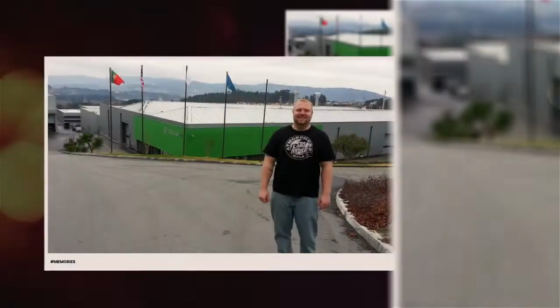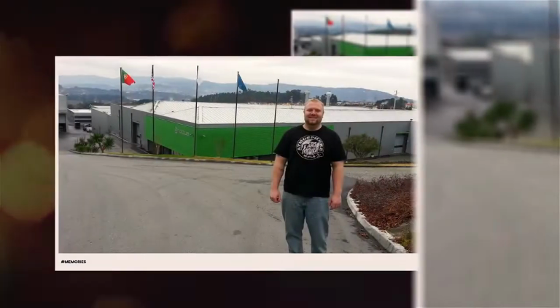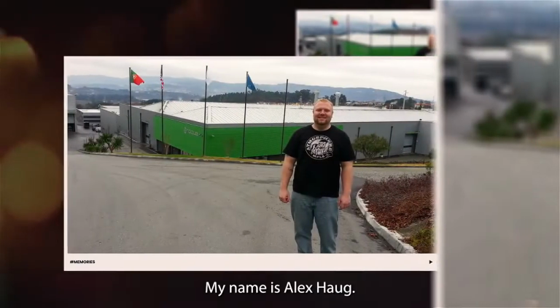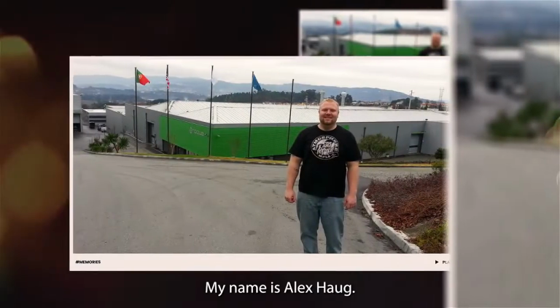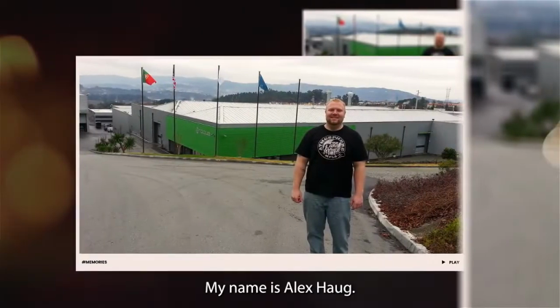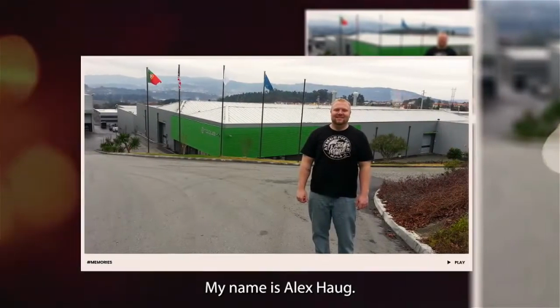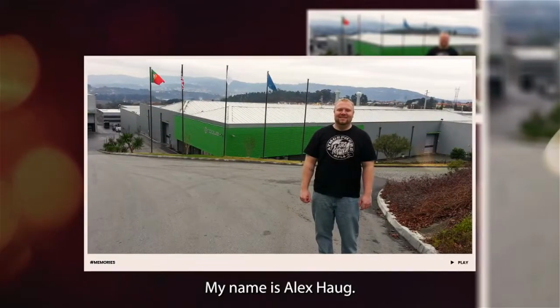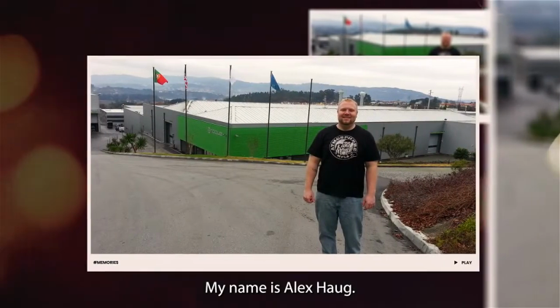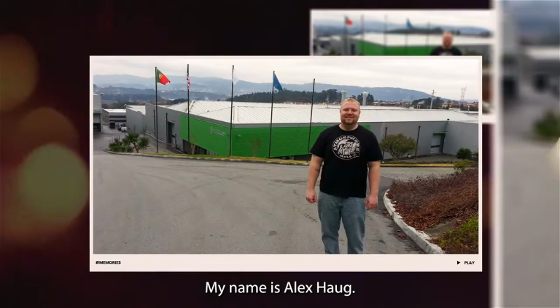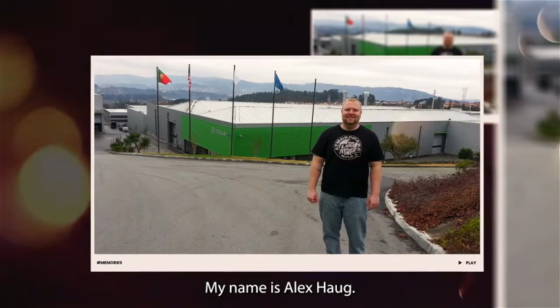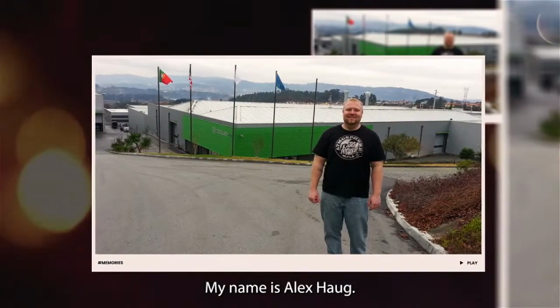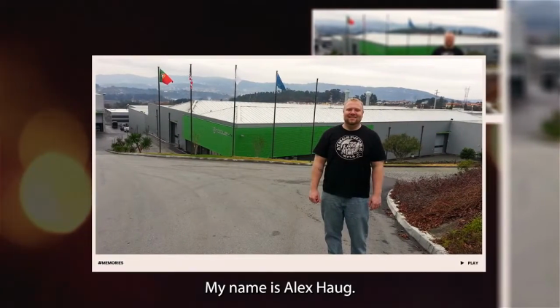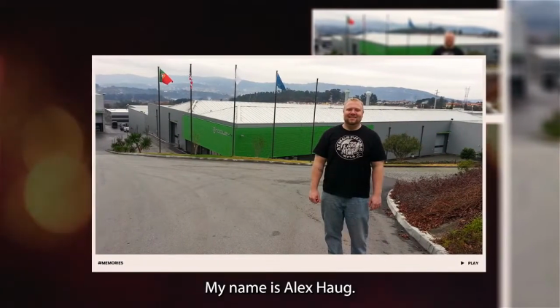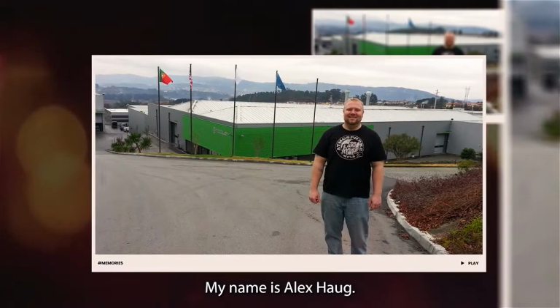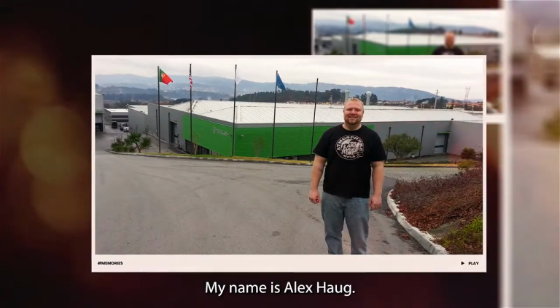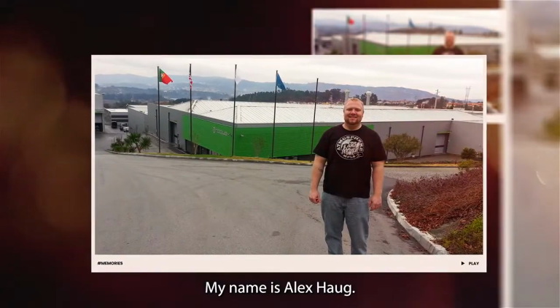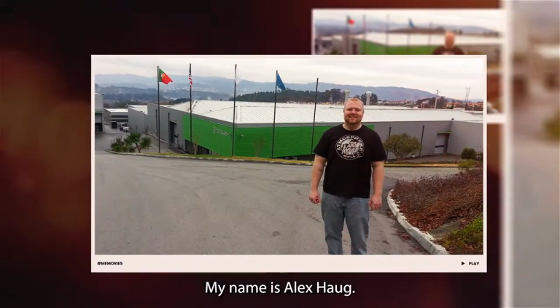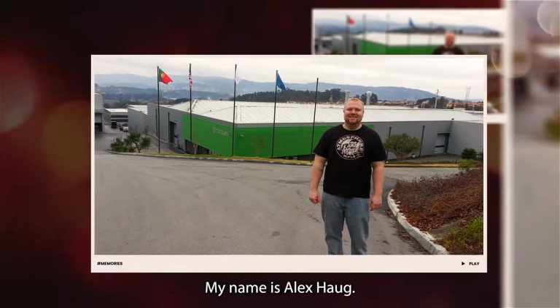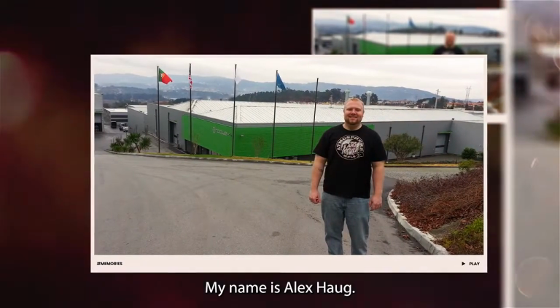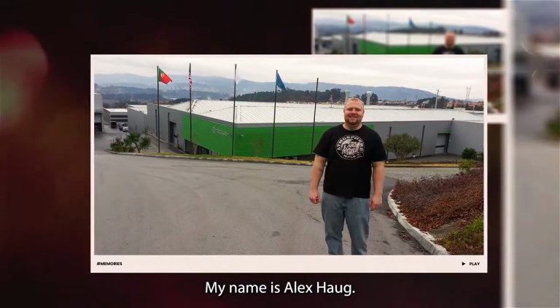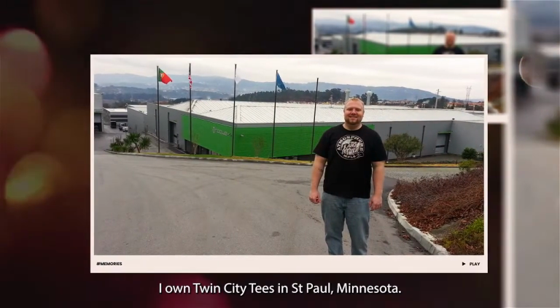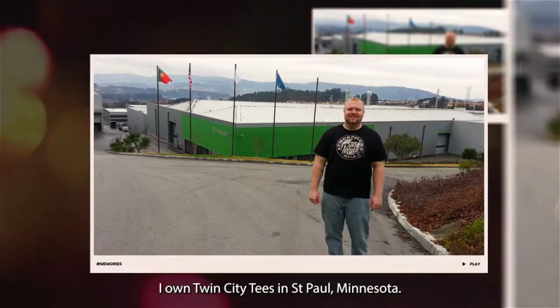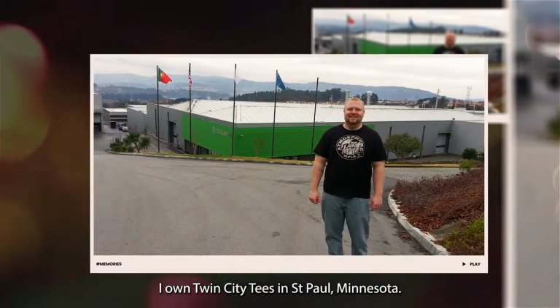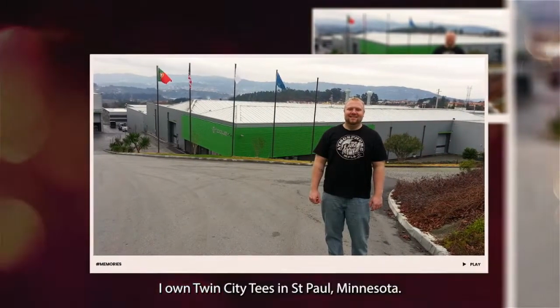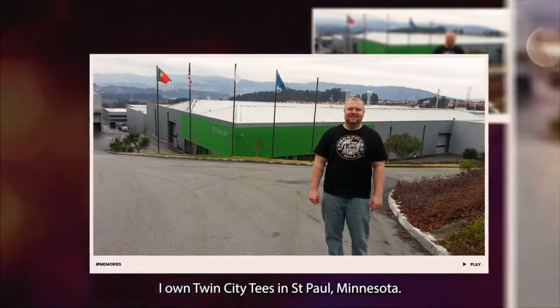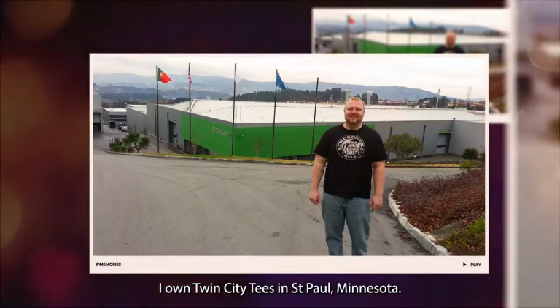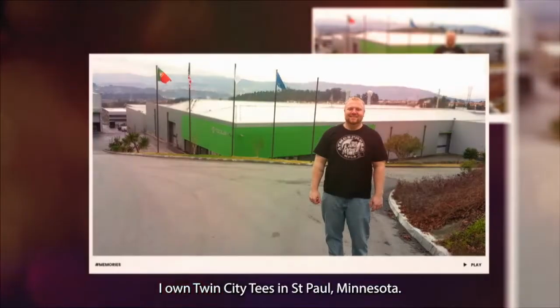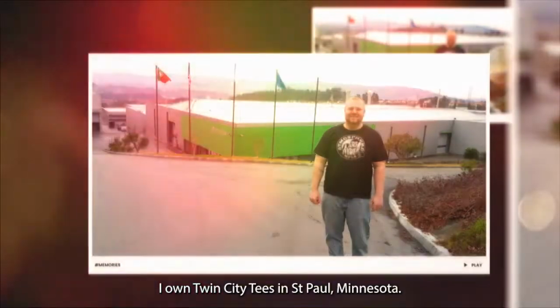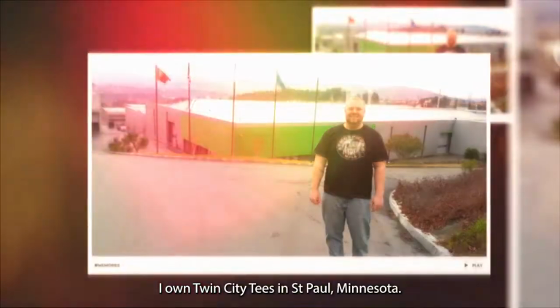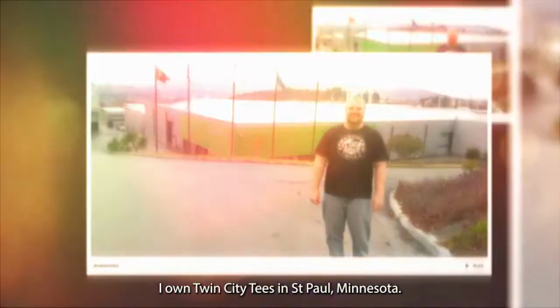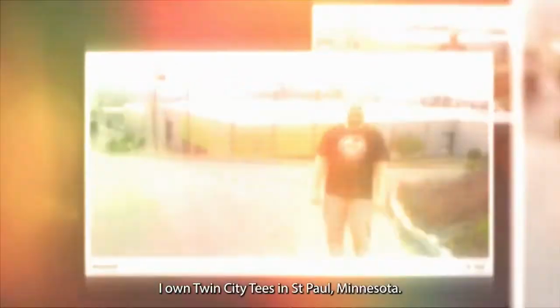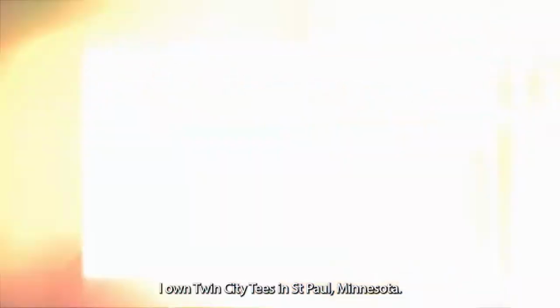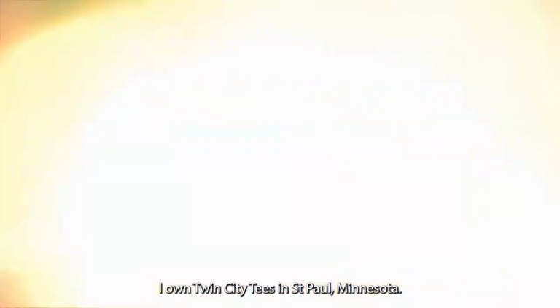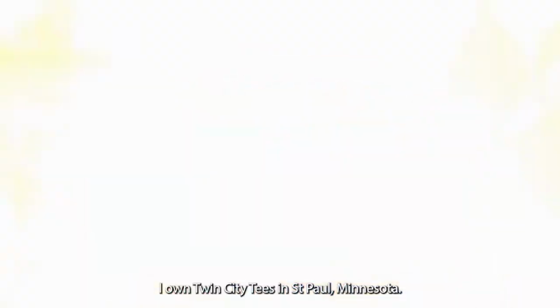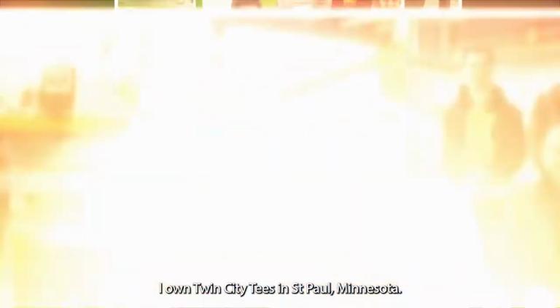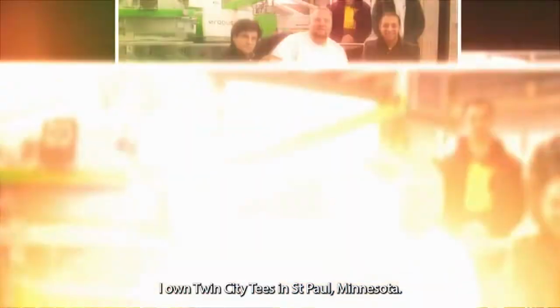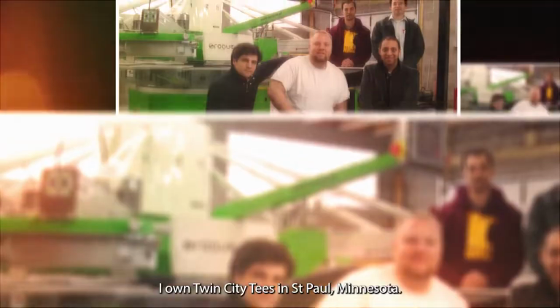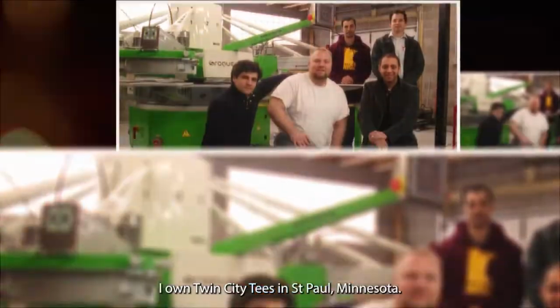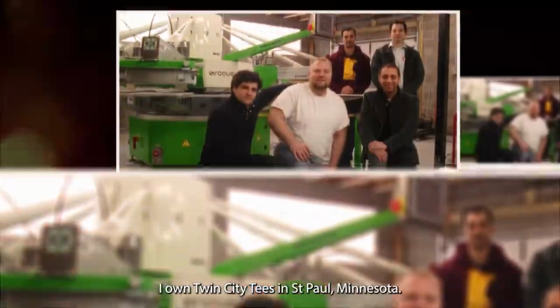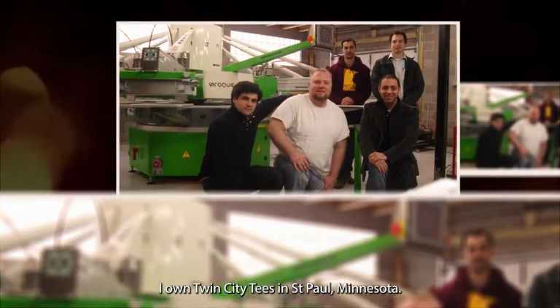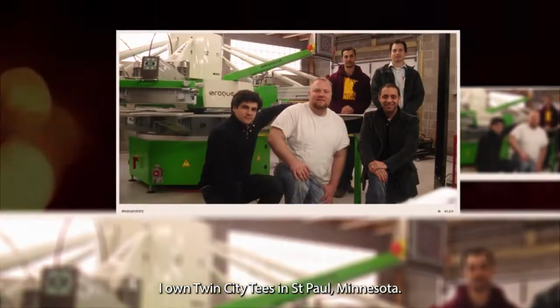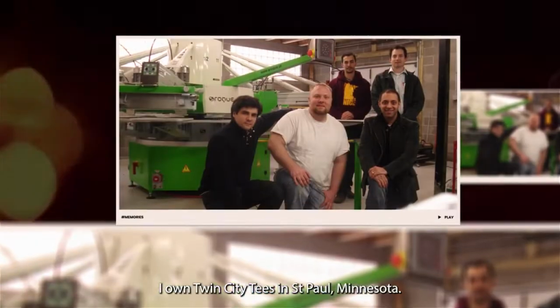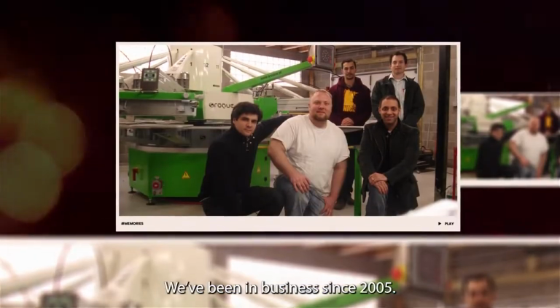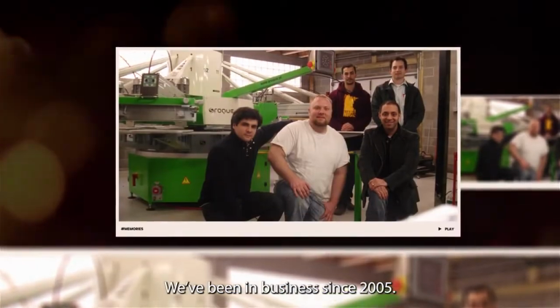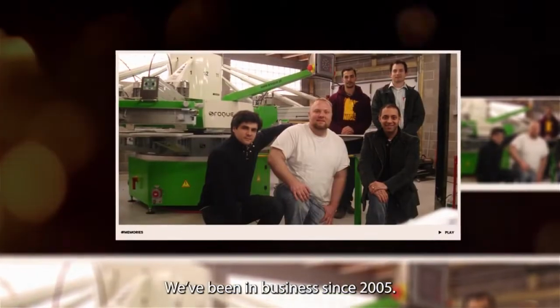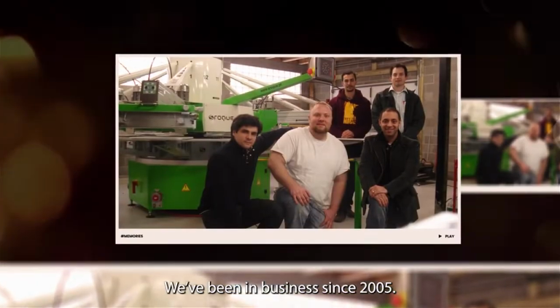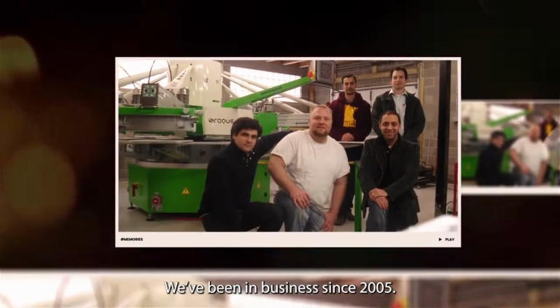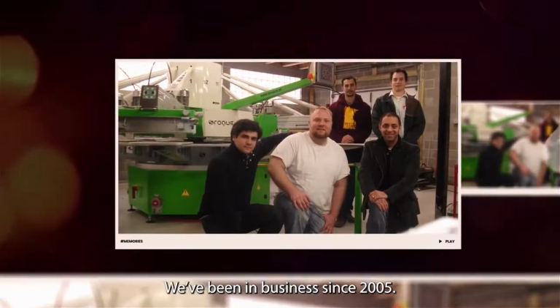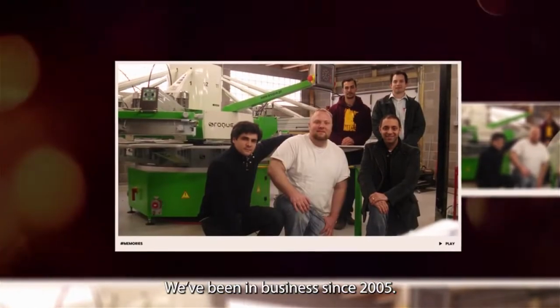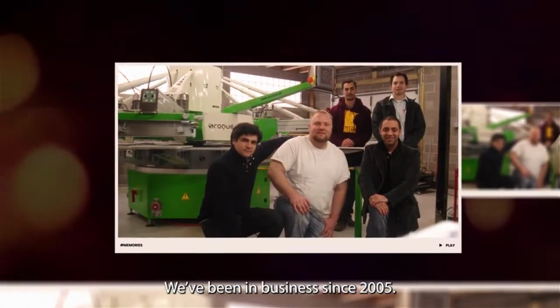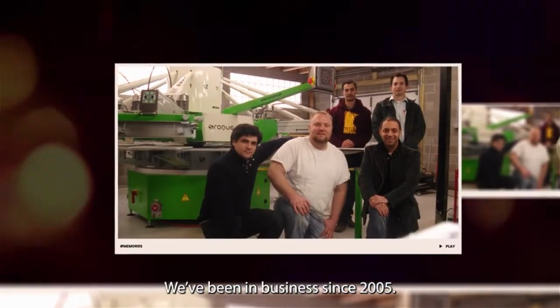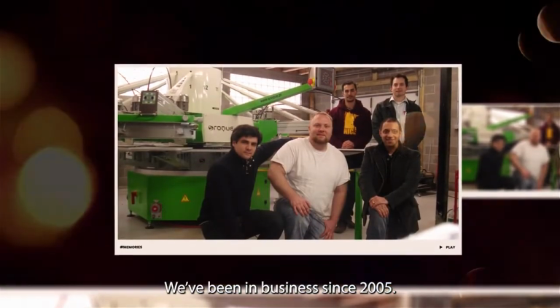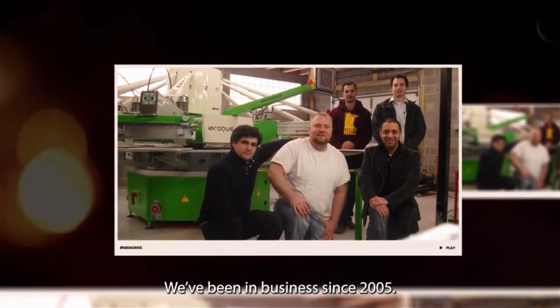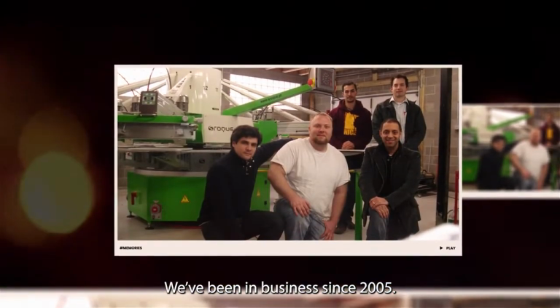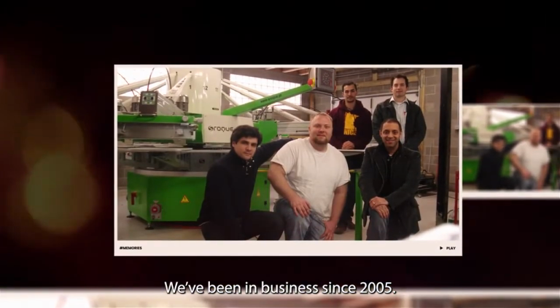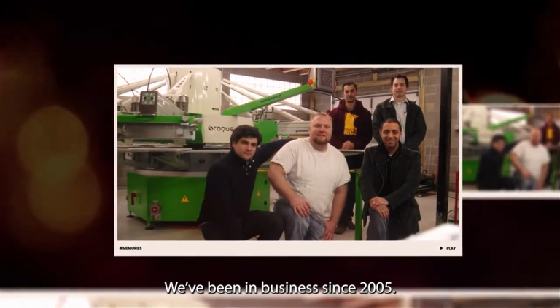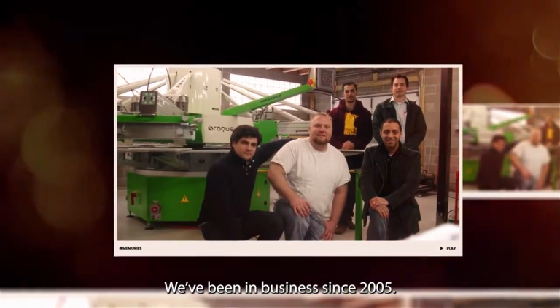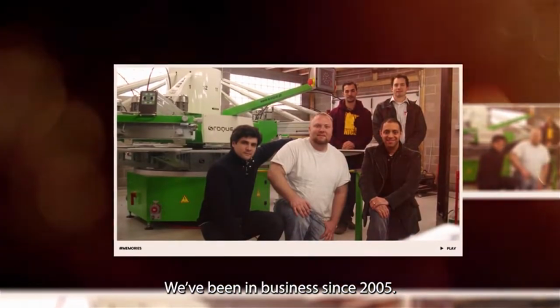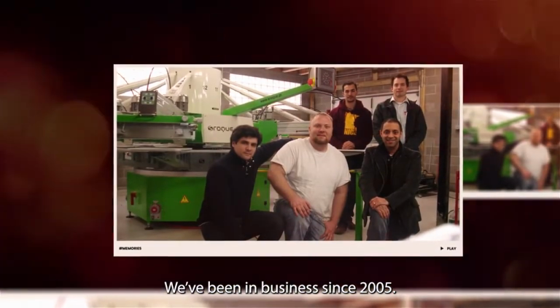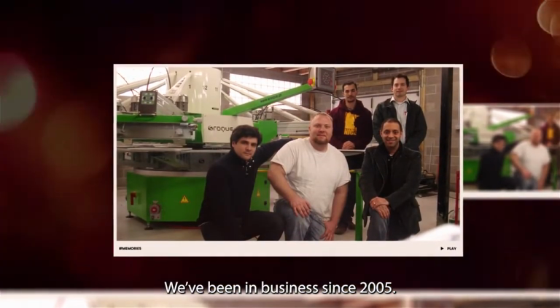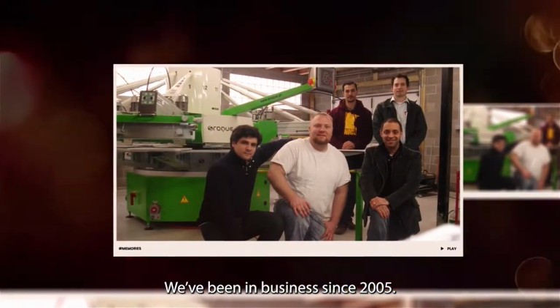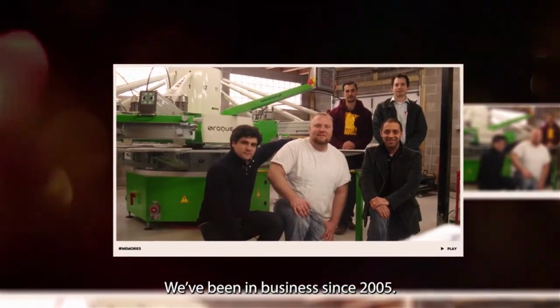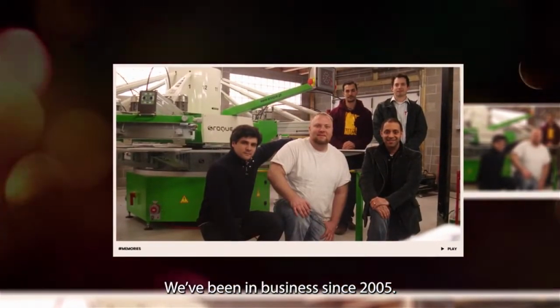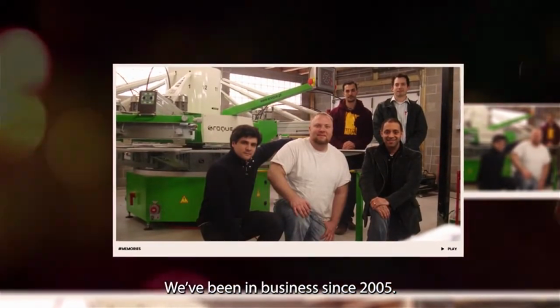My name is Alex Howe. I own Twin City Tees in St. Paul, Minnesota. We've been in business since 2005.